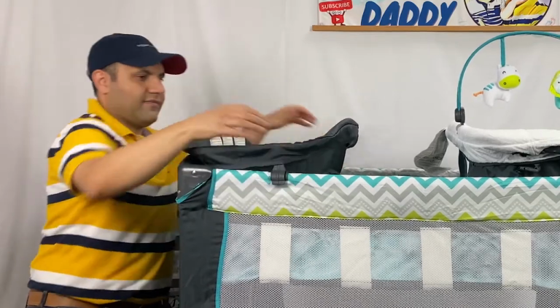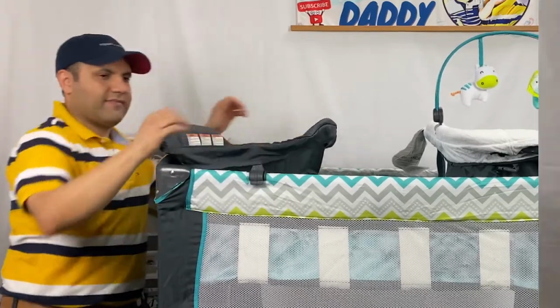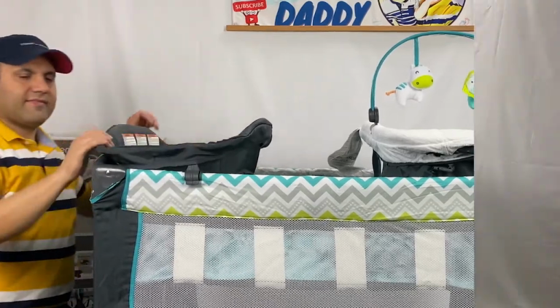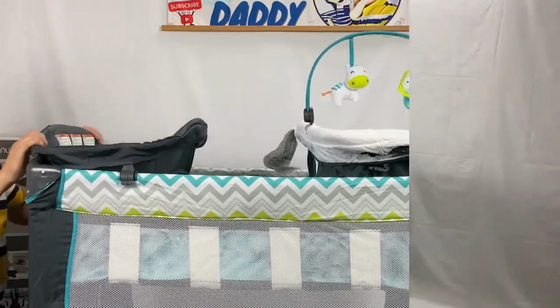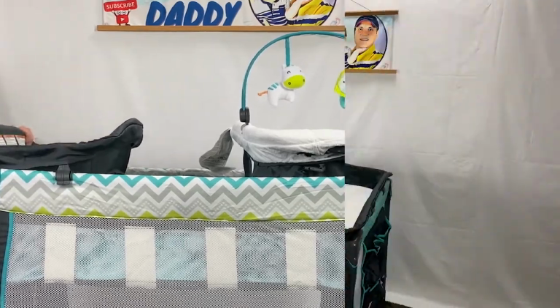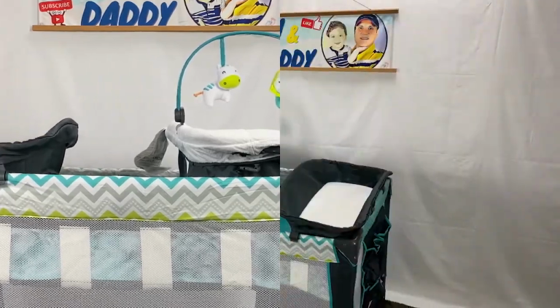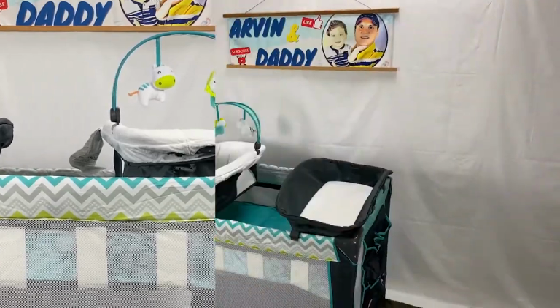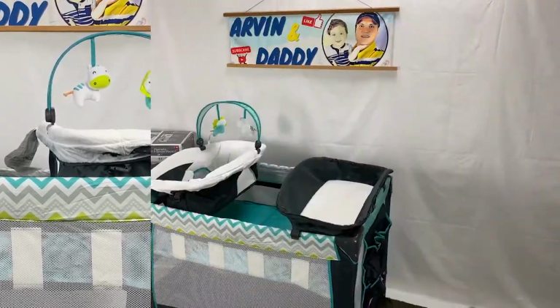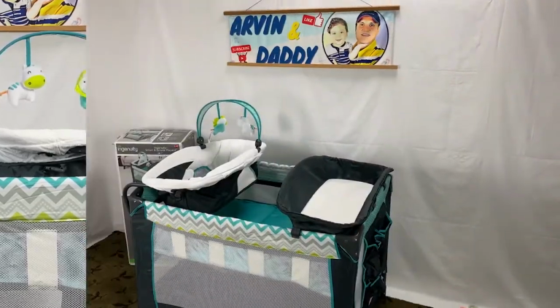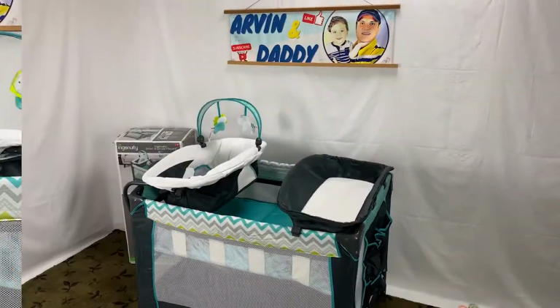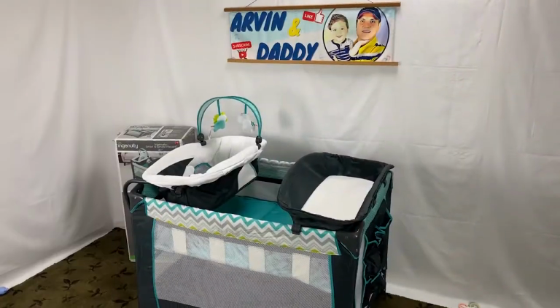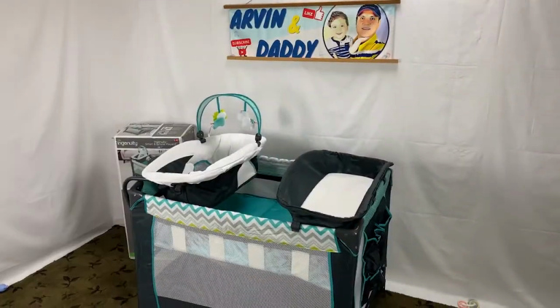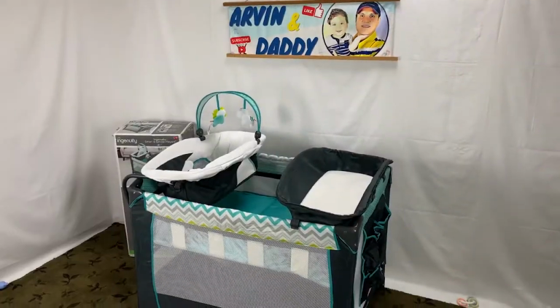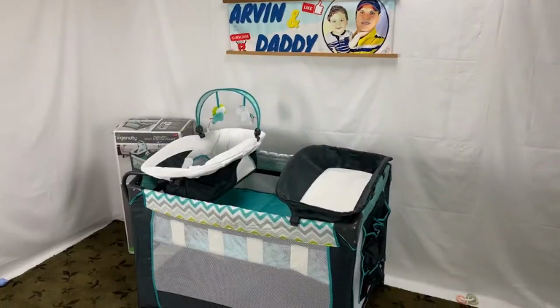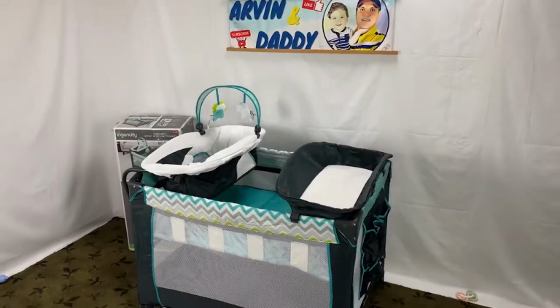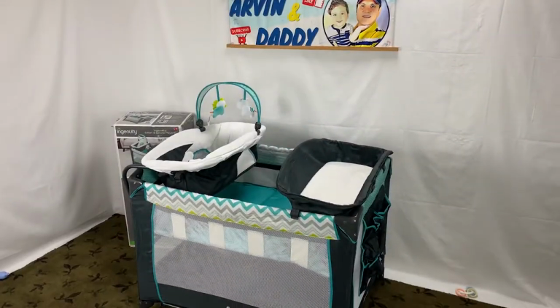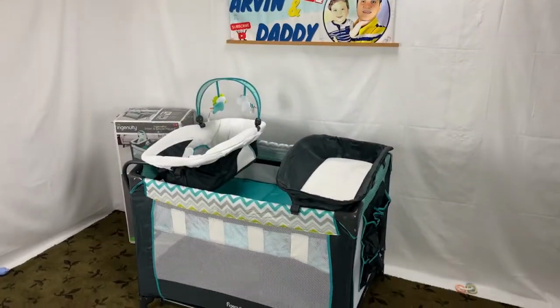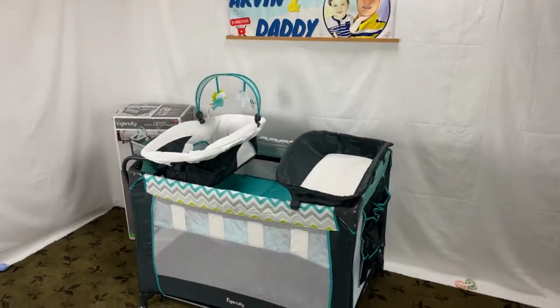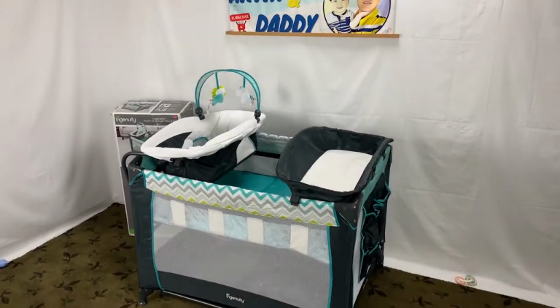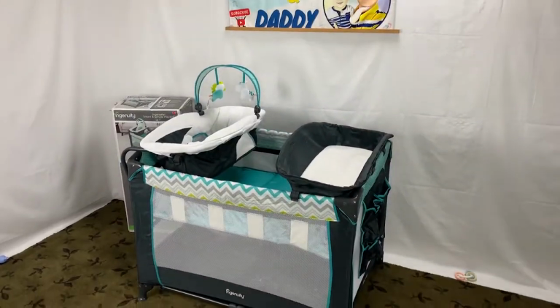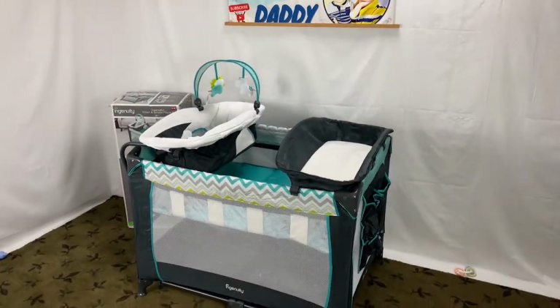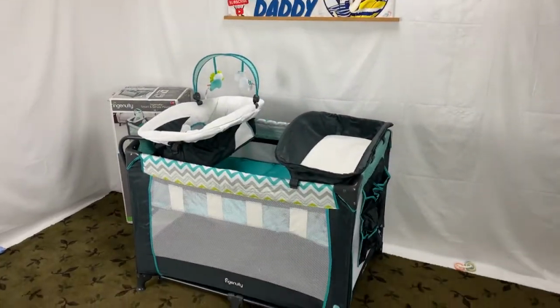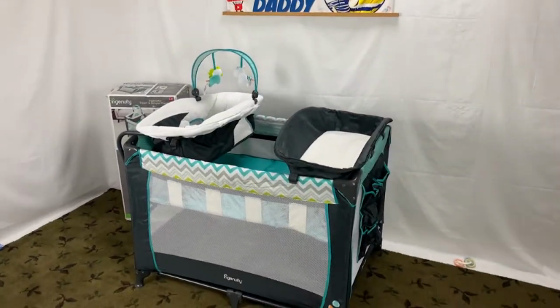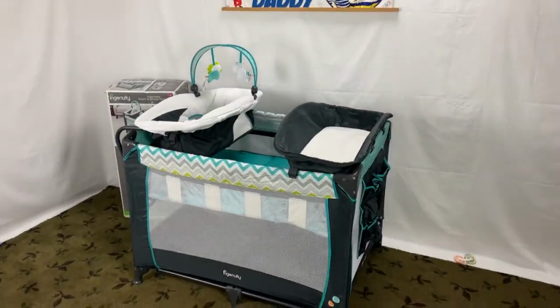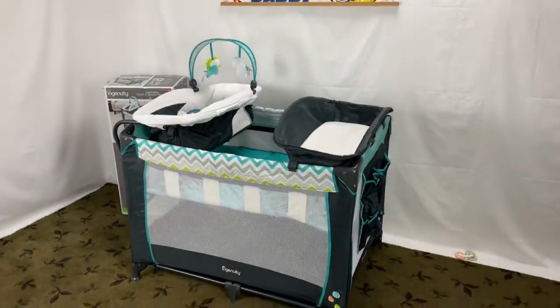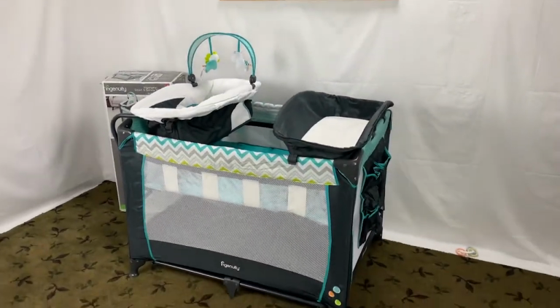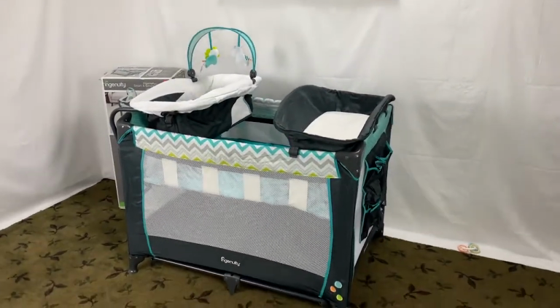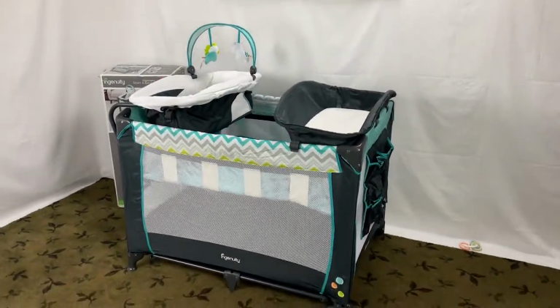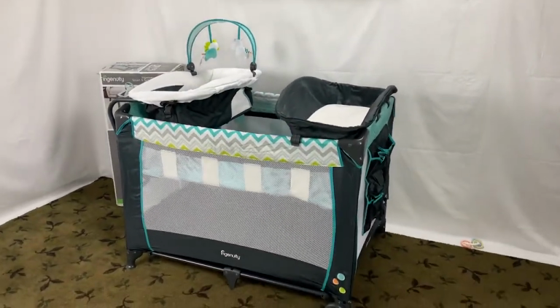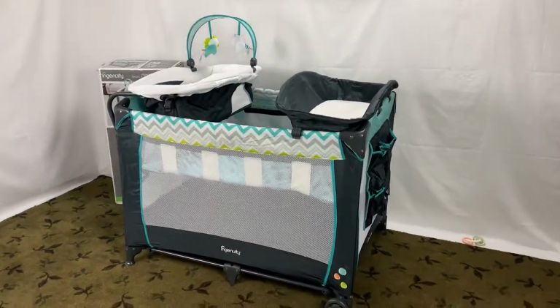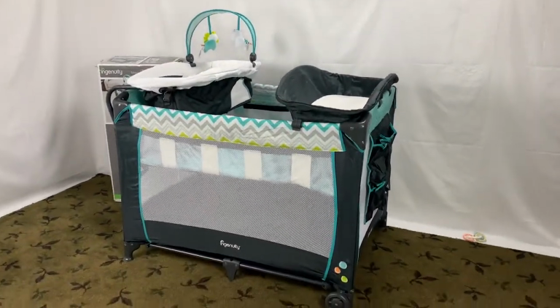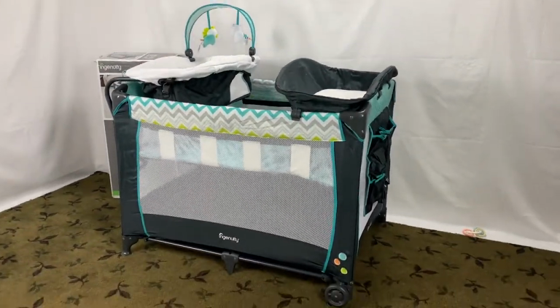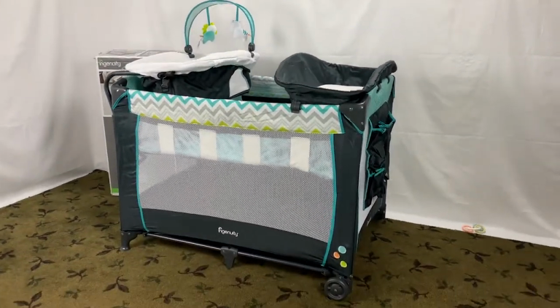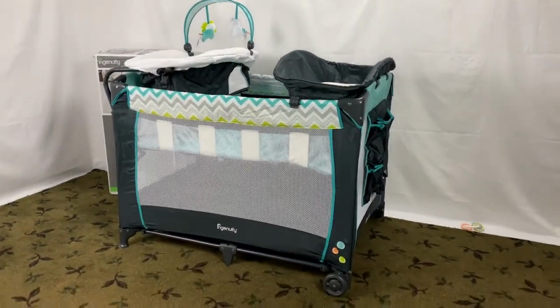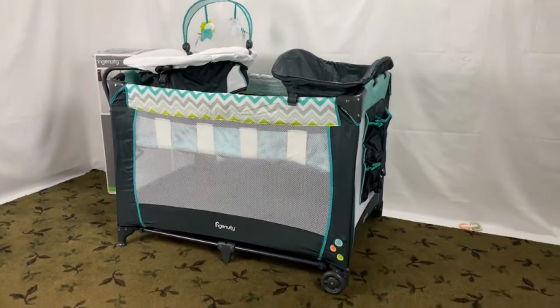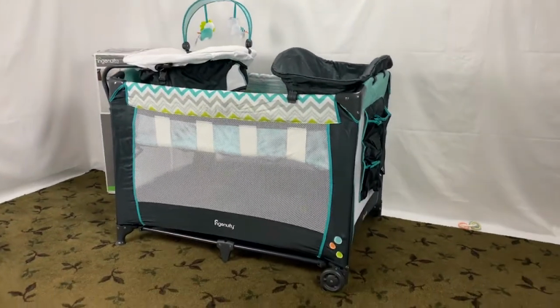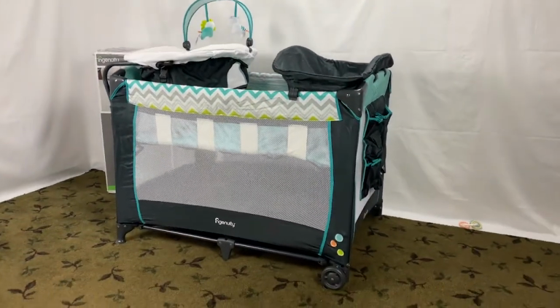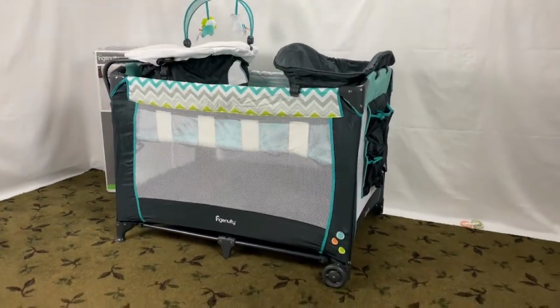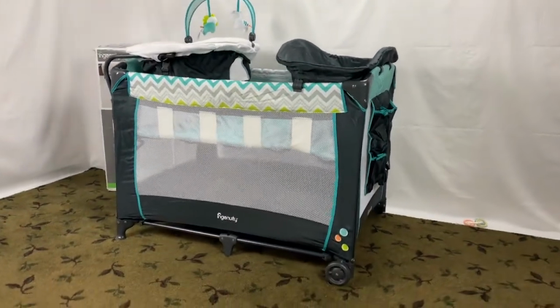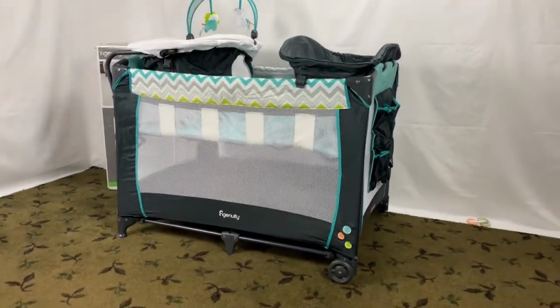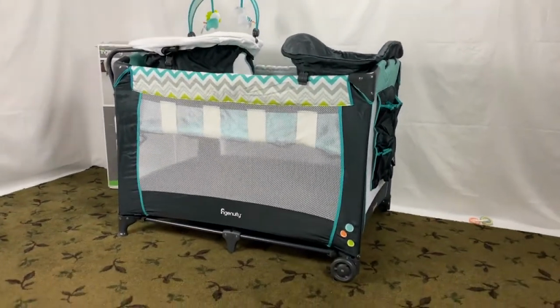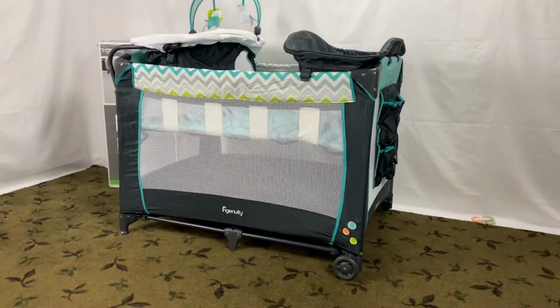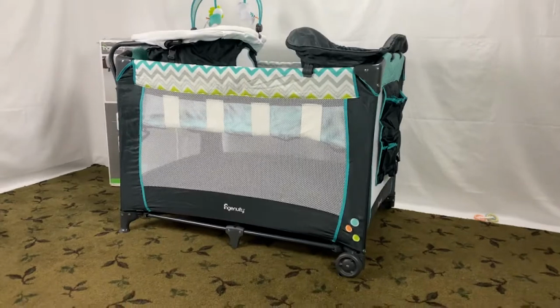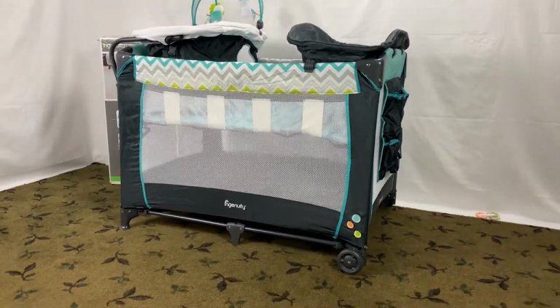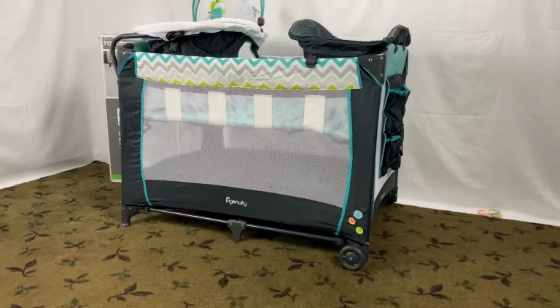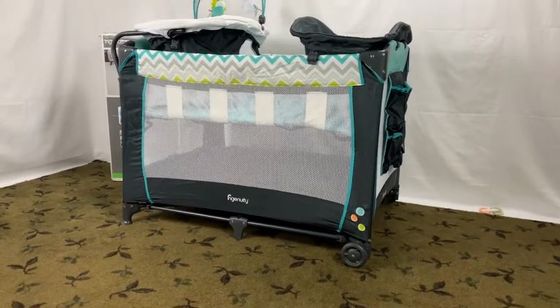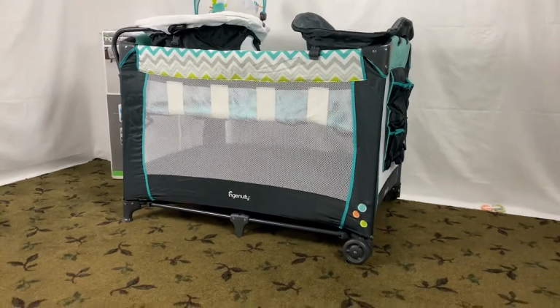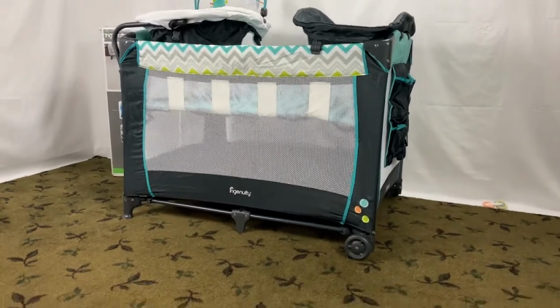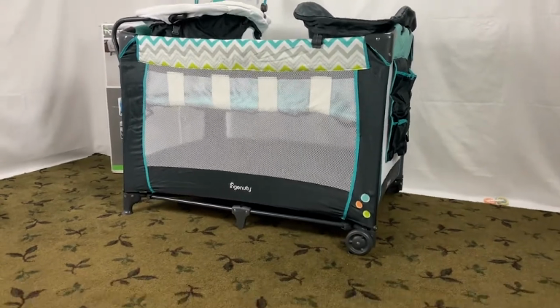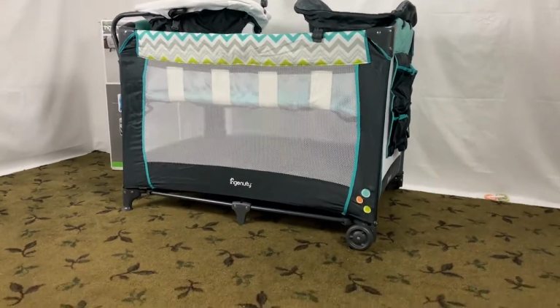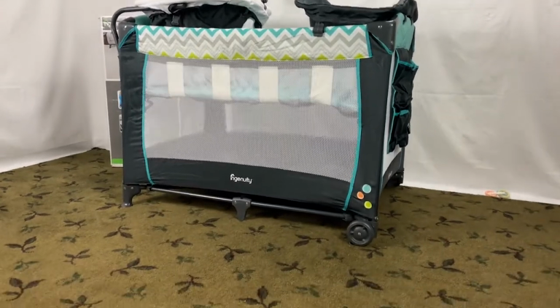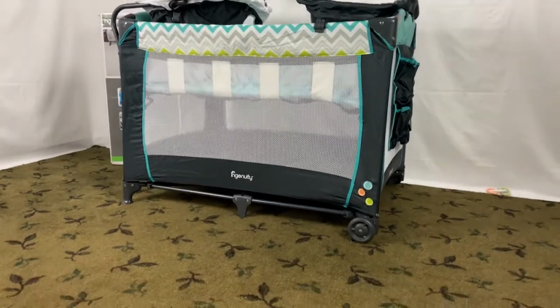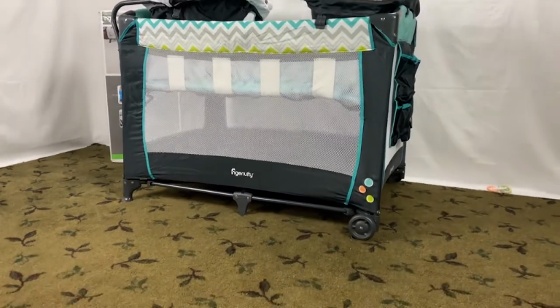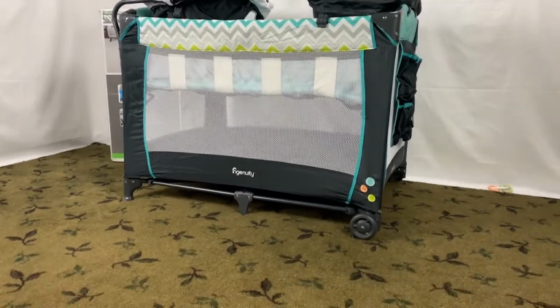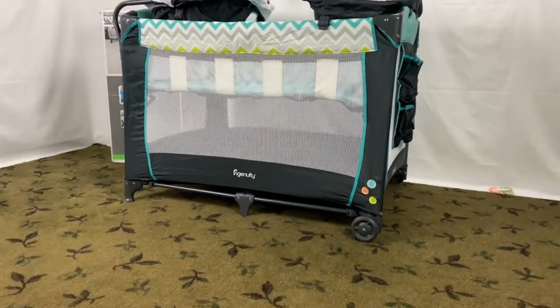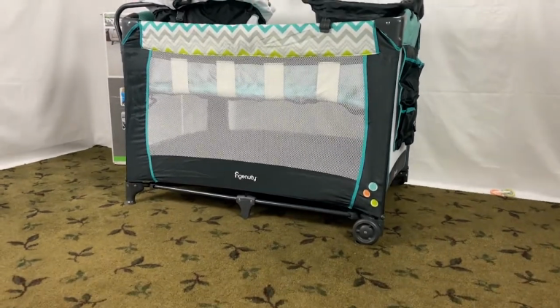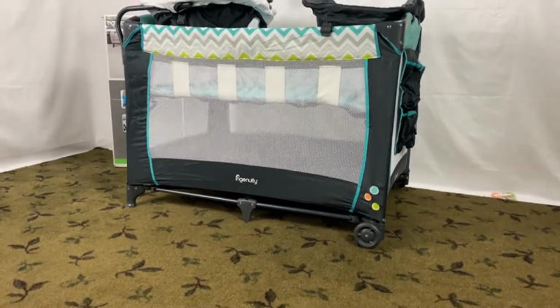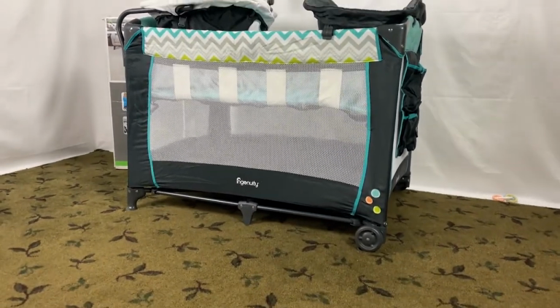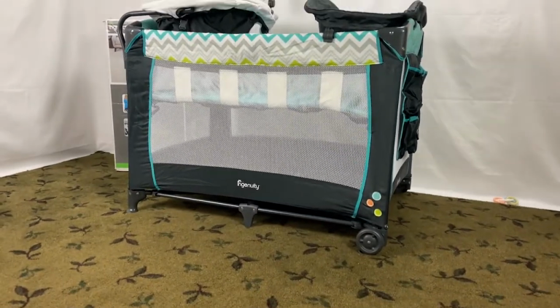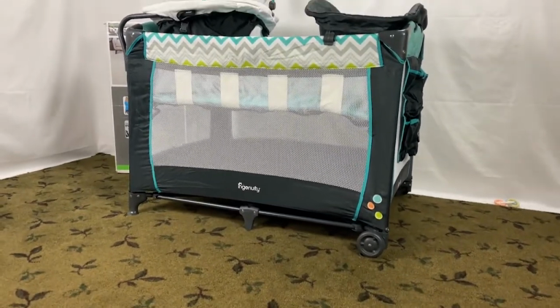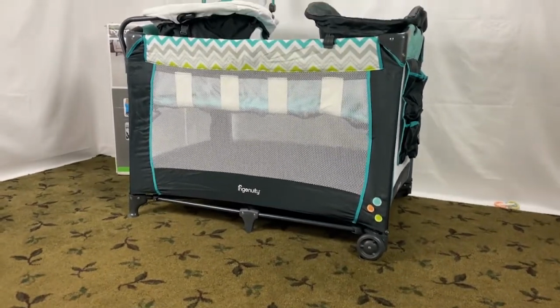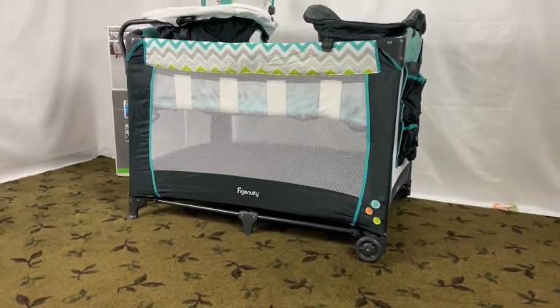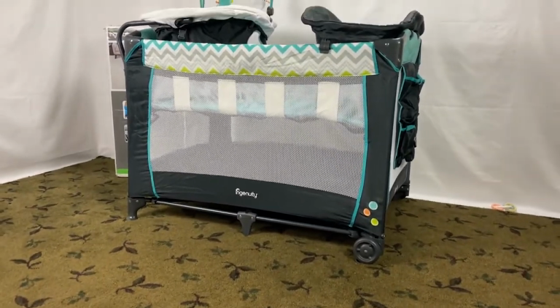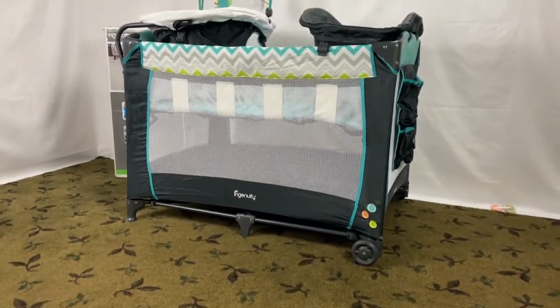Before covering the weight limit and age range, let's take a look at the fully assembled Ingenuity Smart and Simple Play Yard.